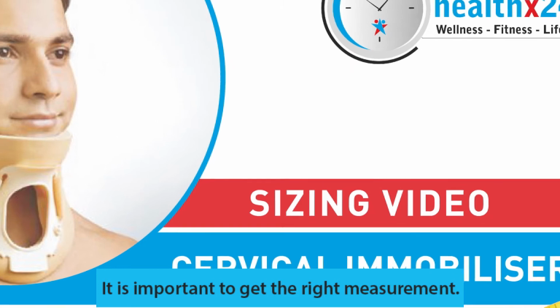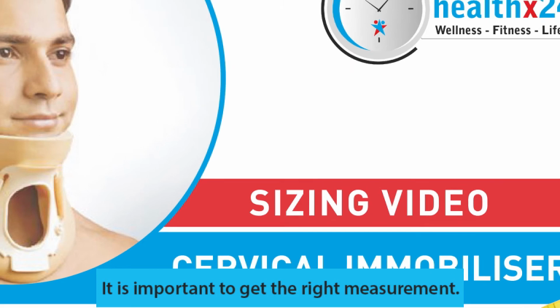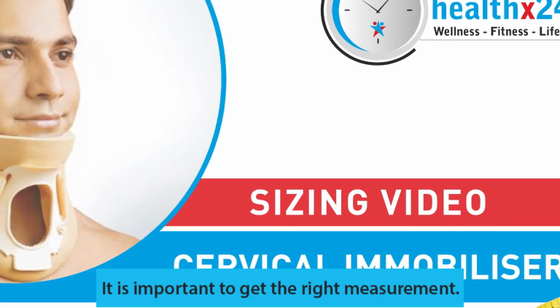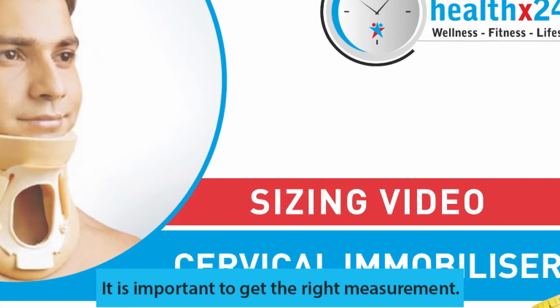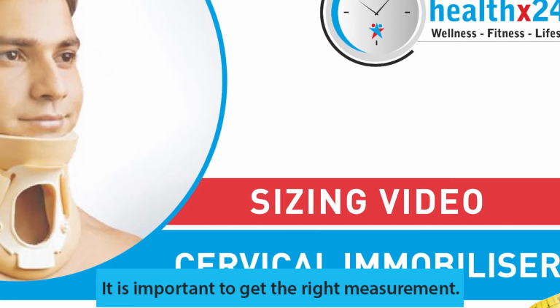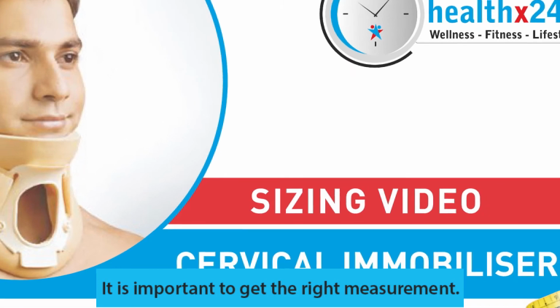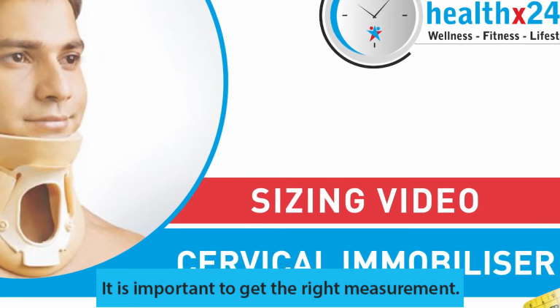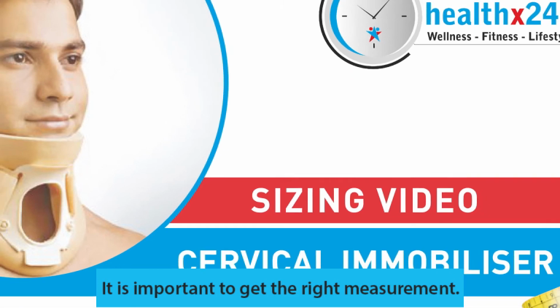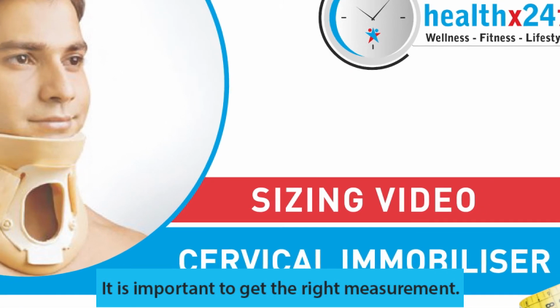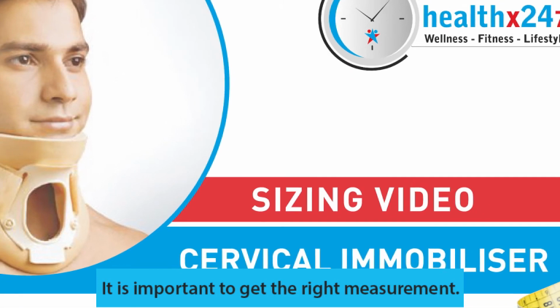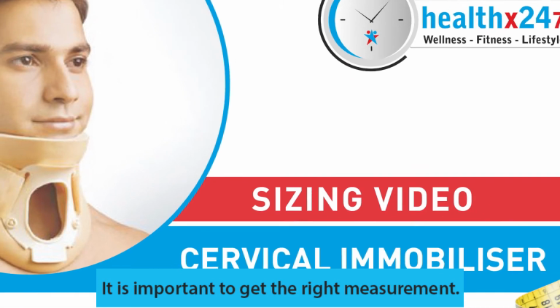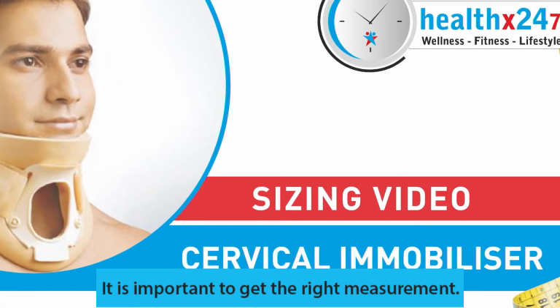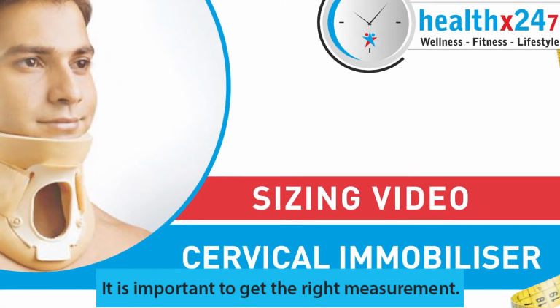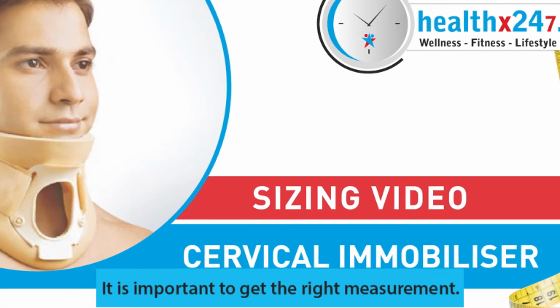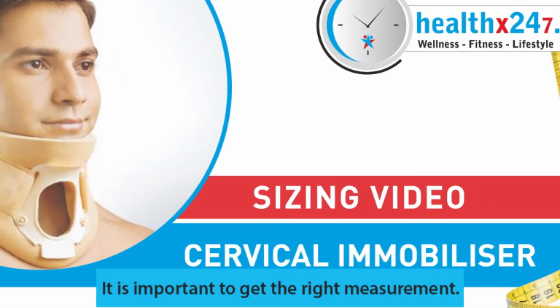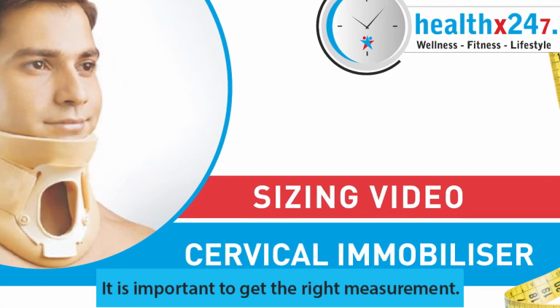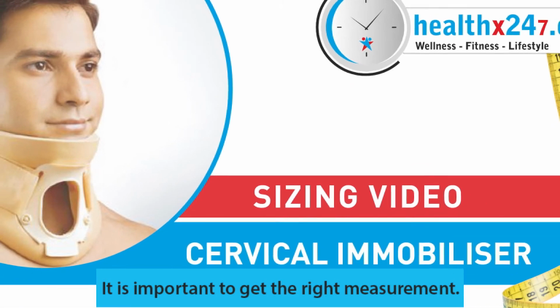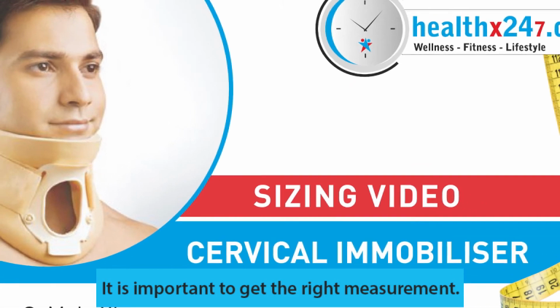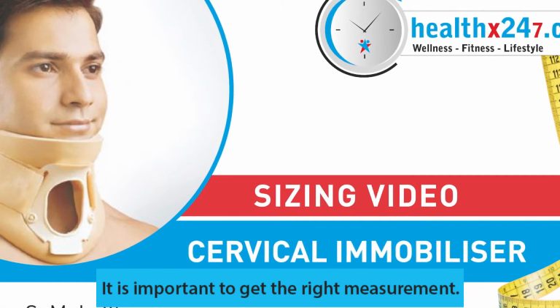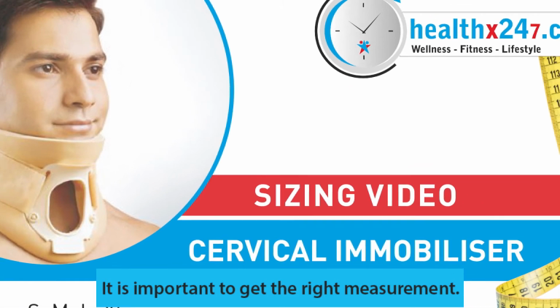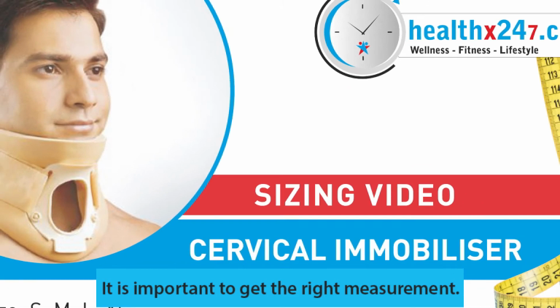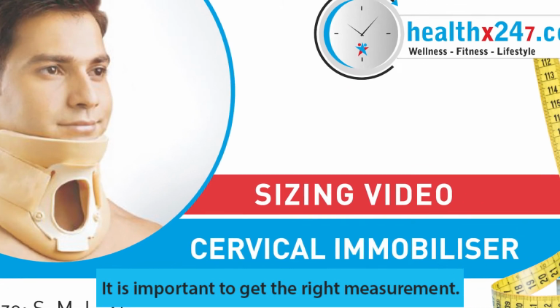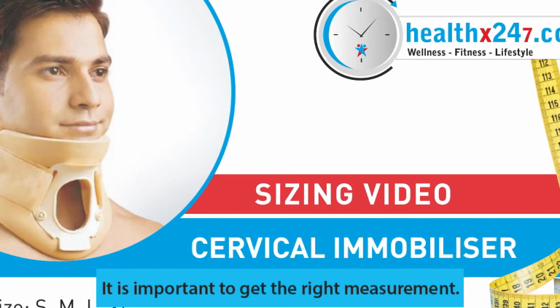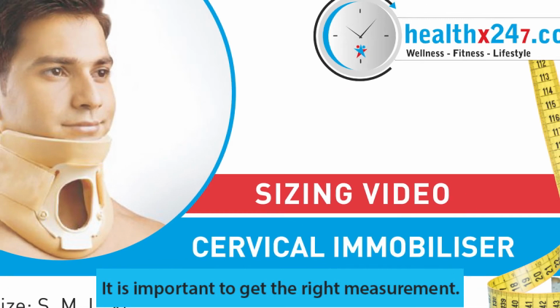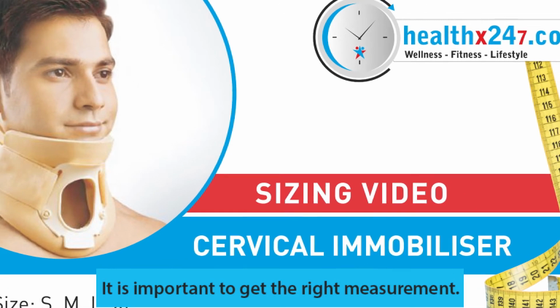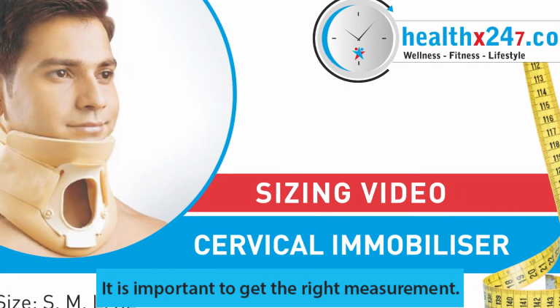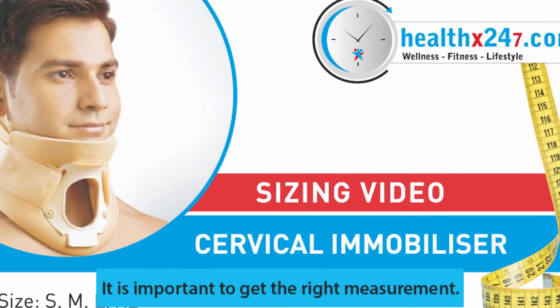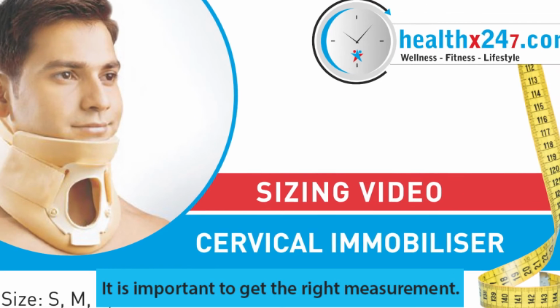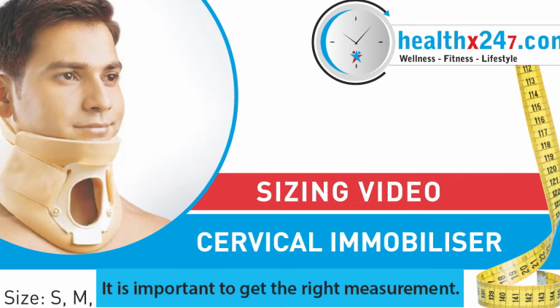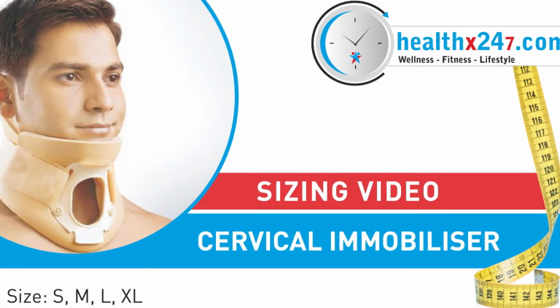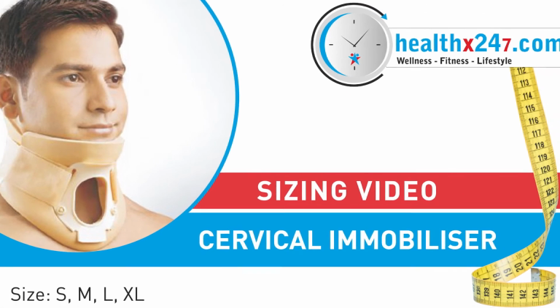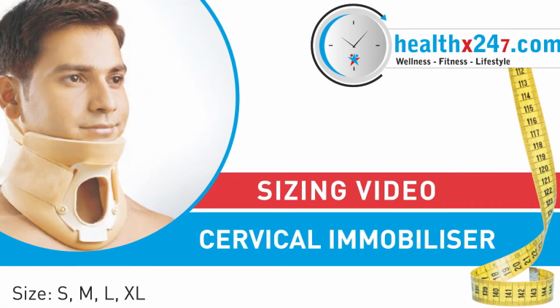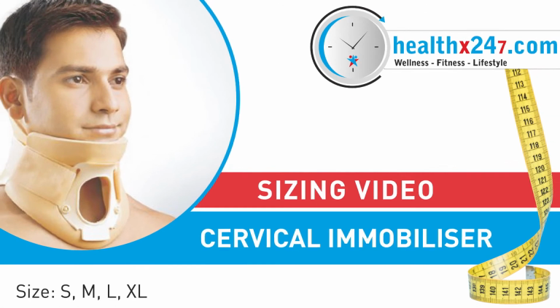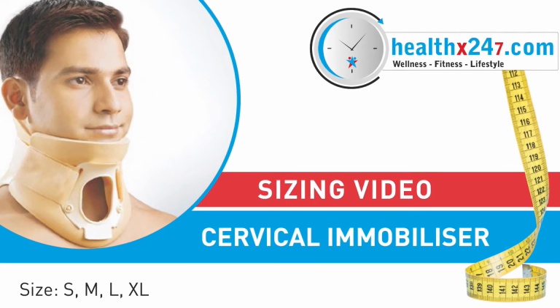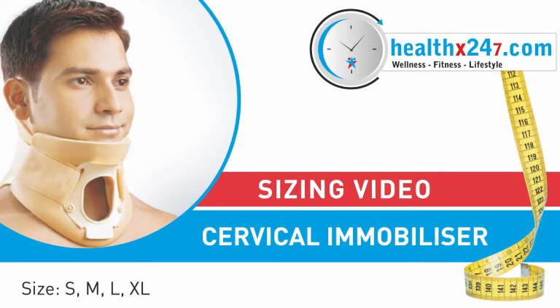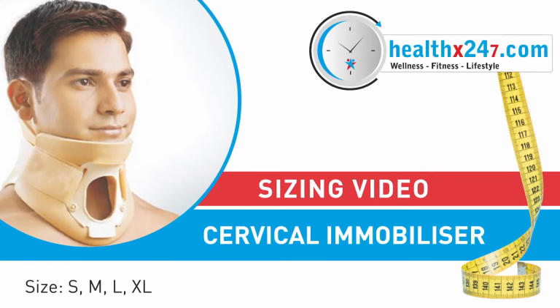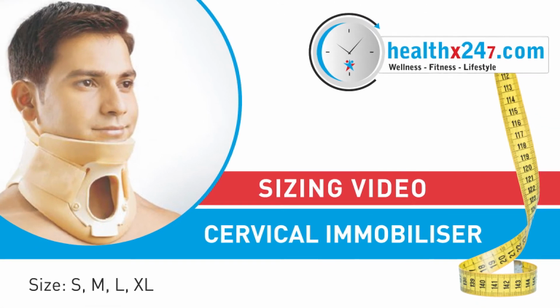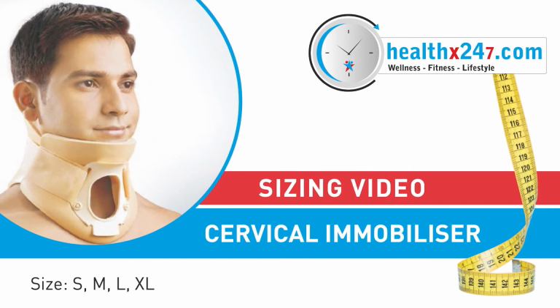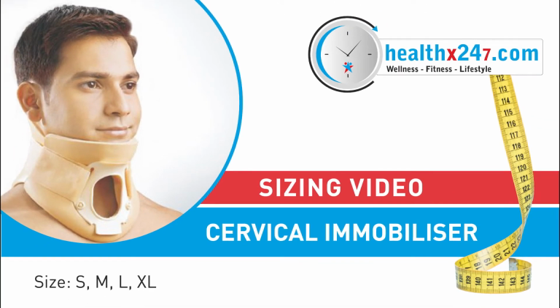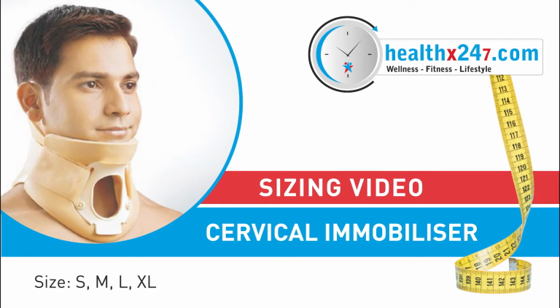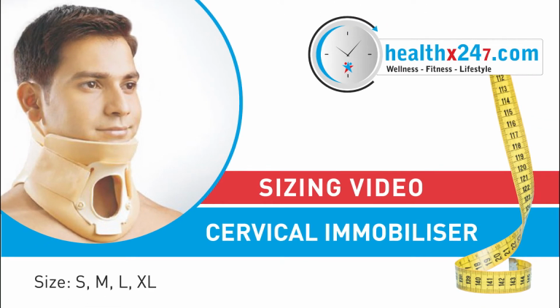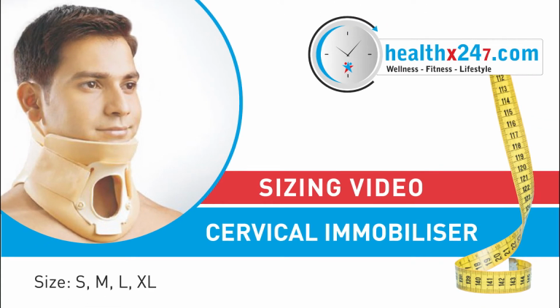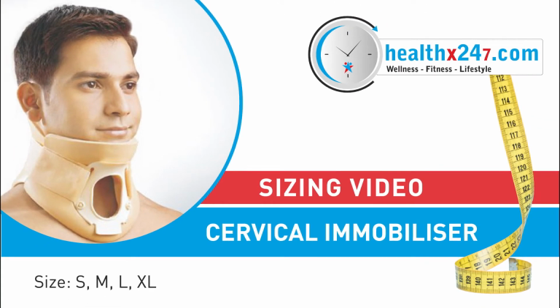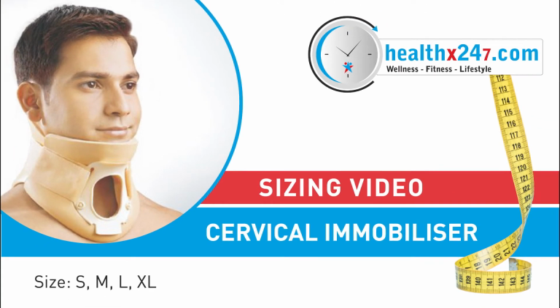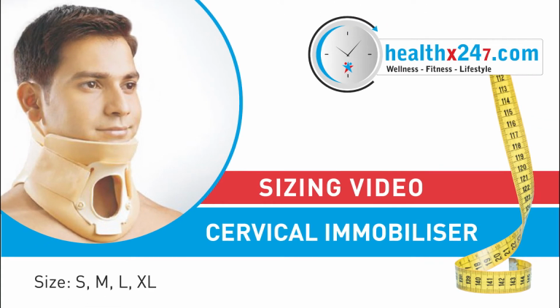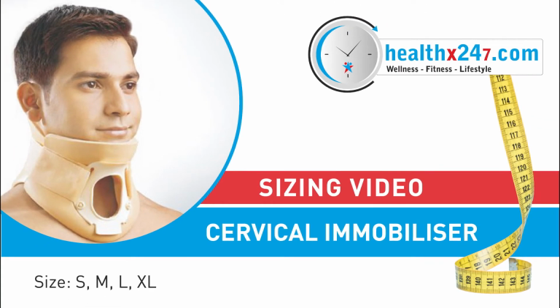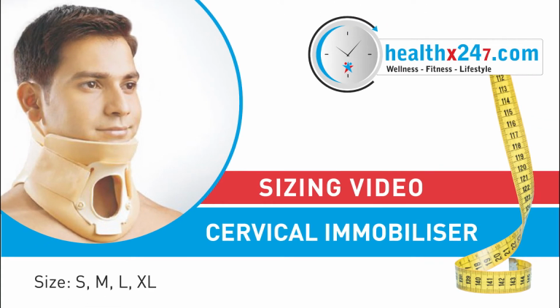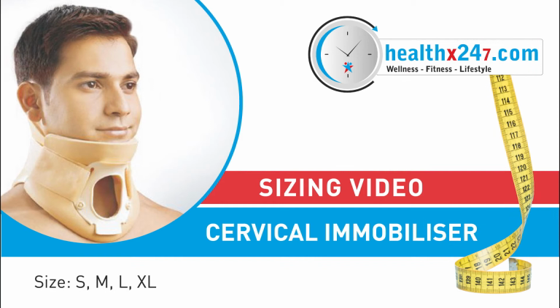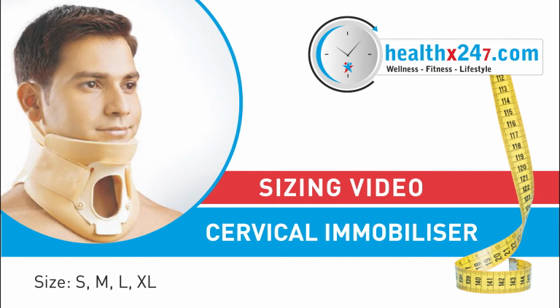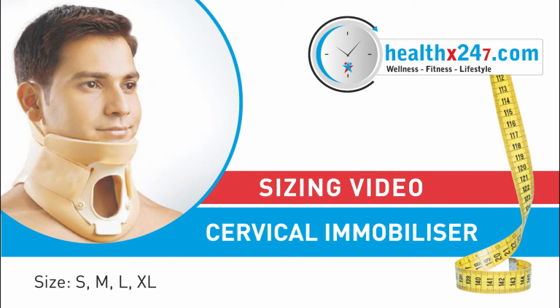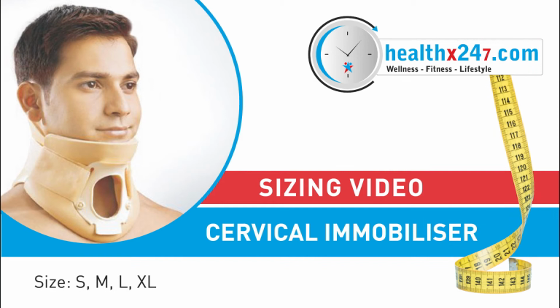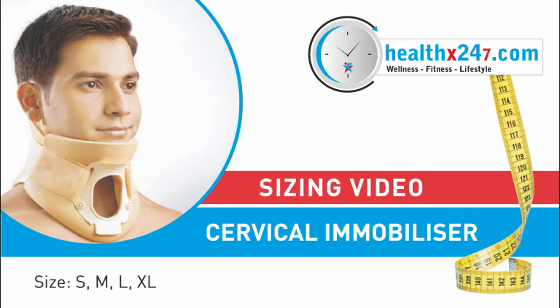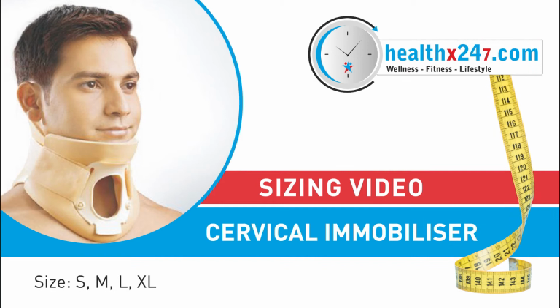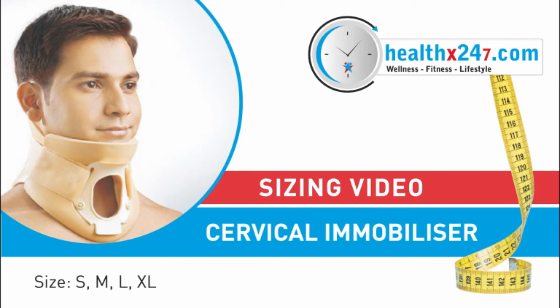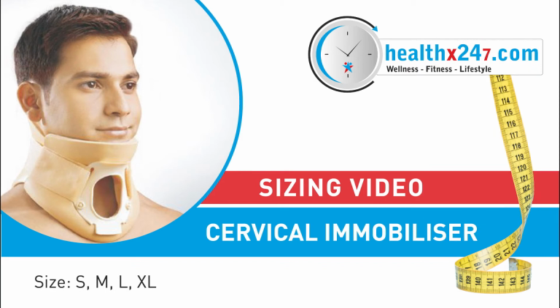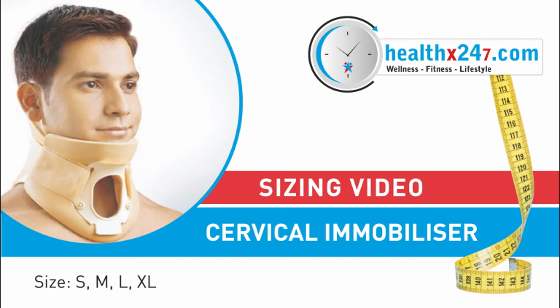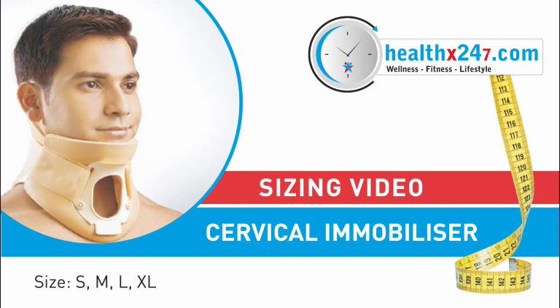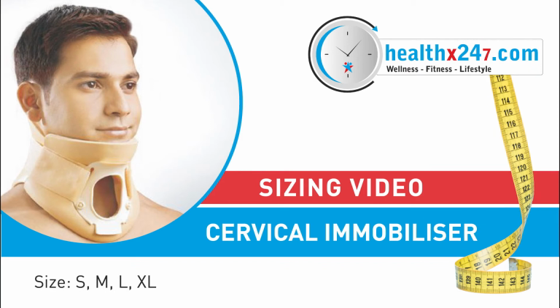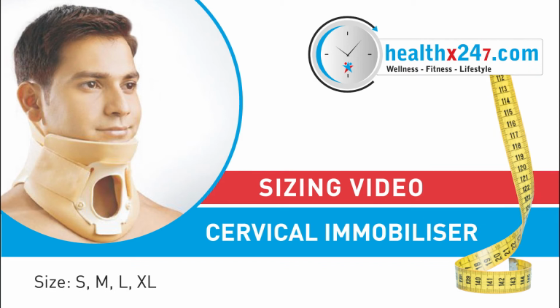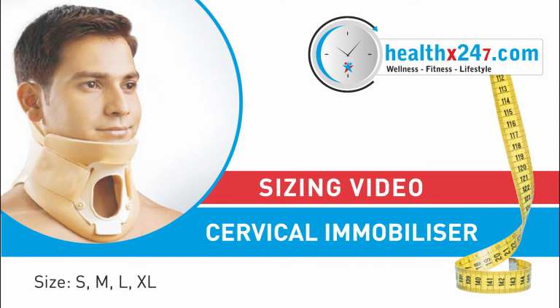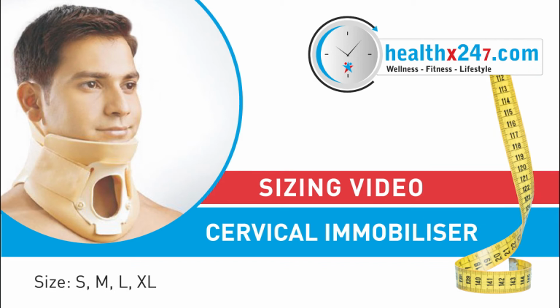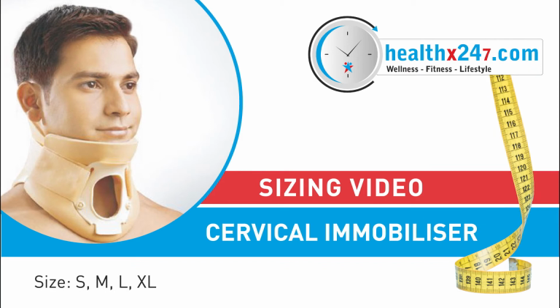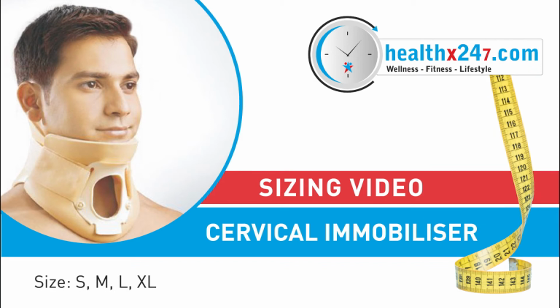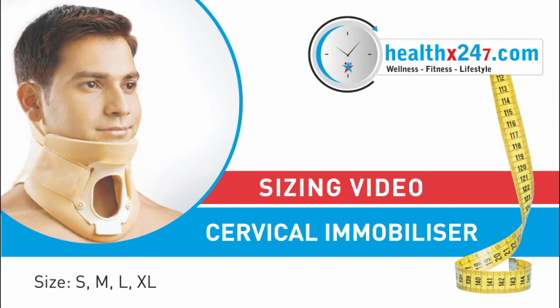It is important to get the right neck measurement. This video guide will help you select the correct size for your neck.